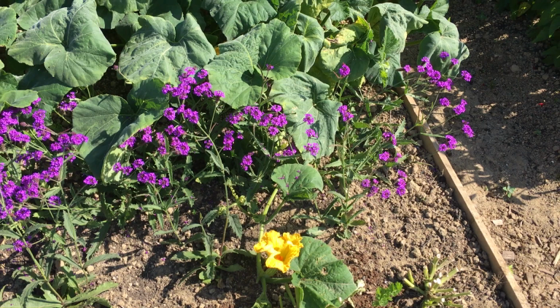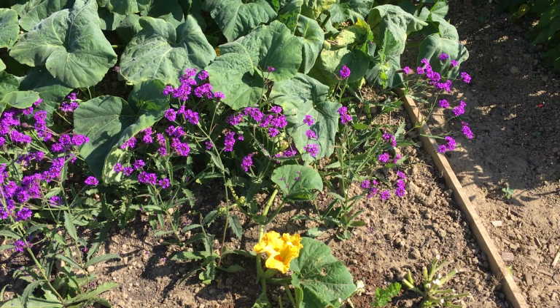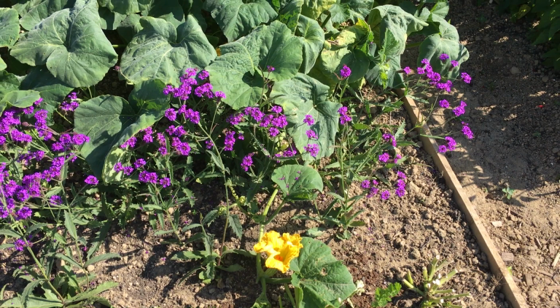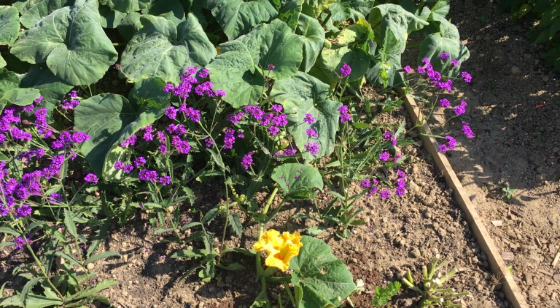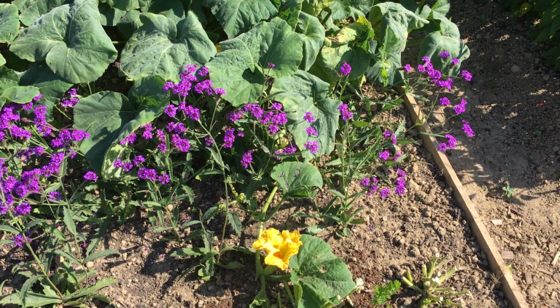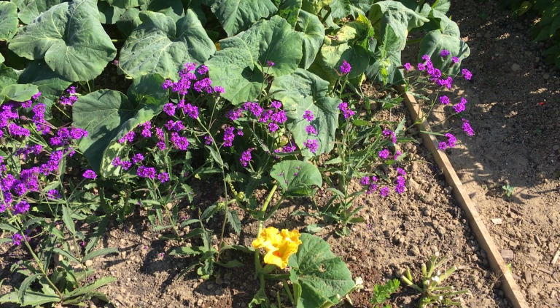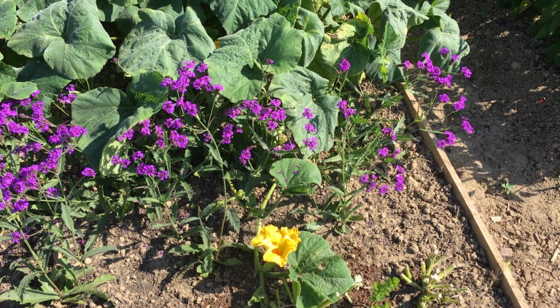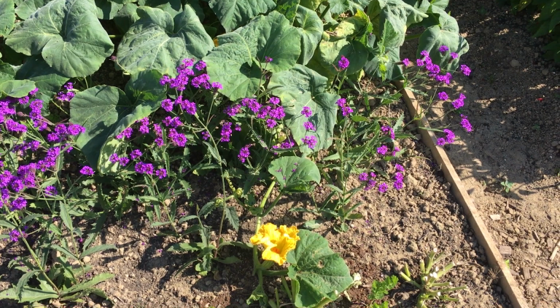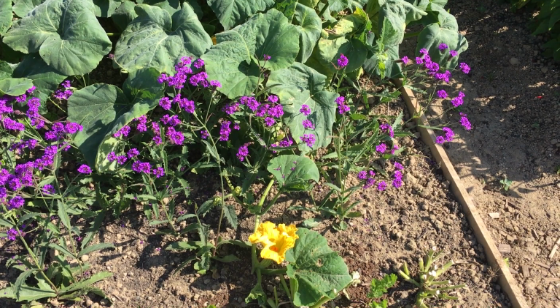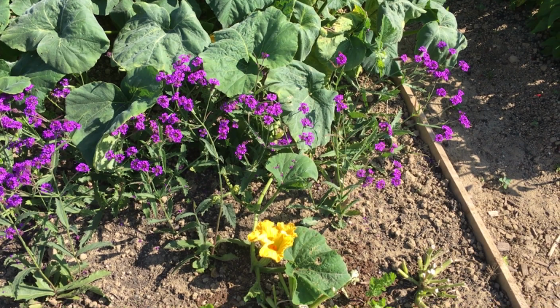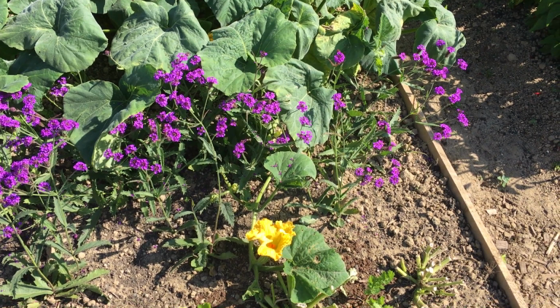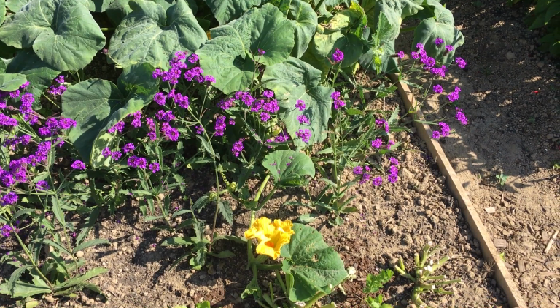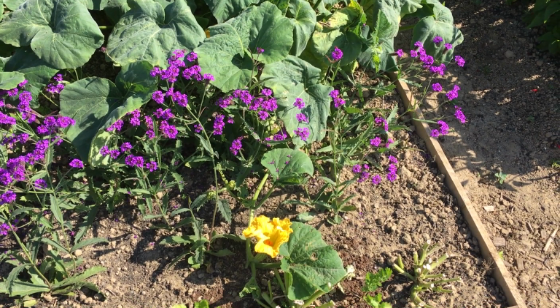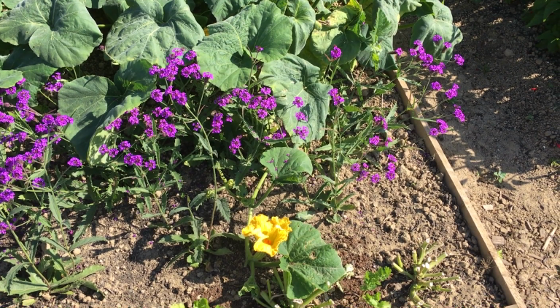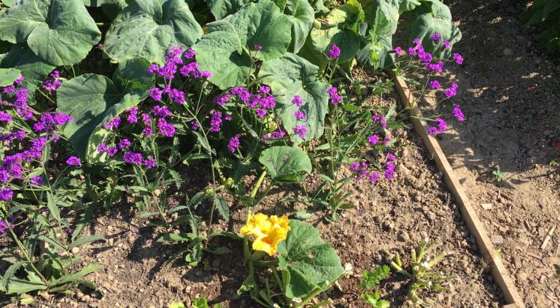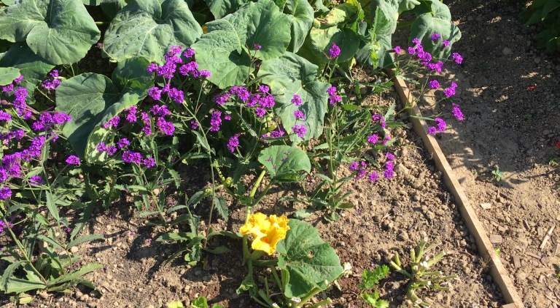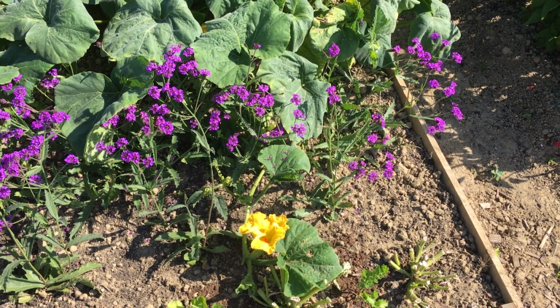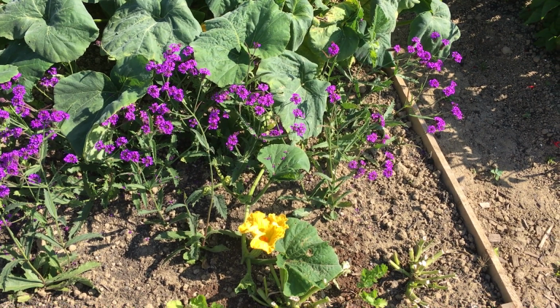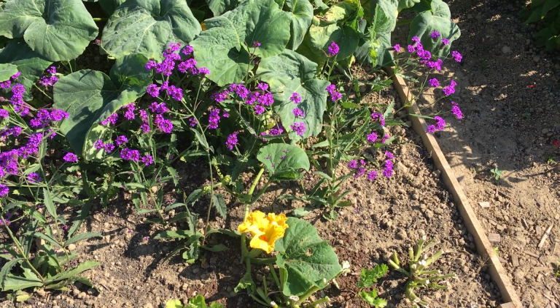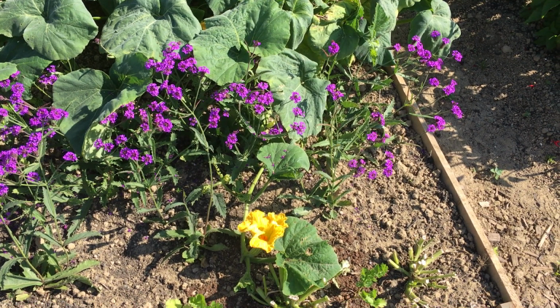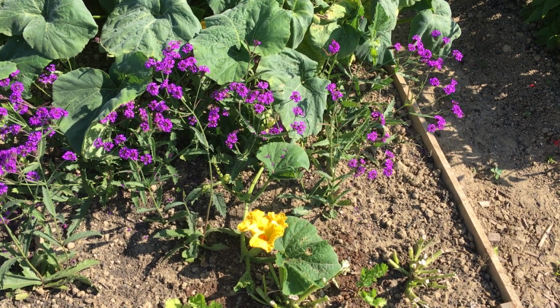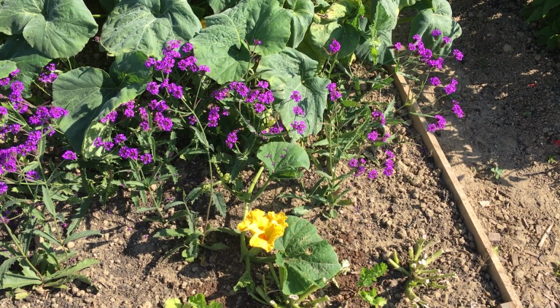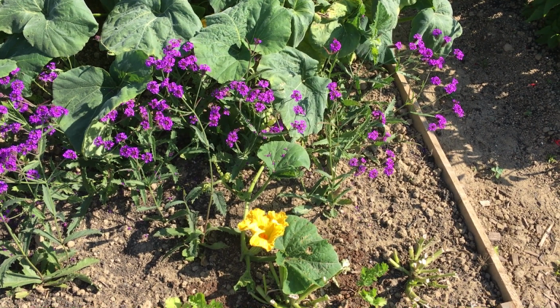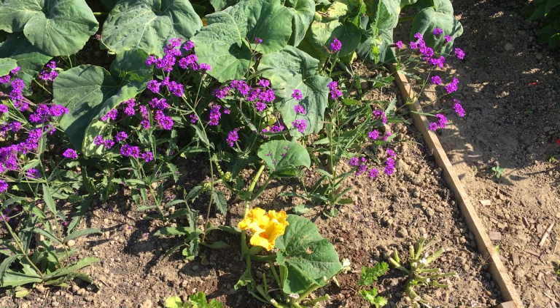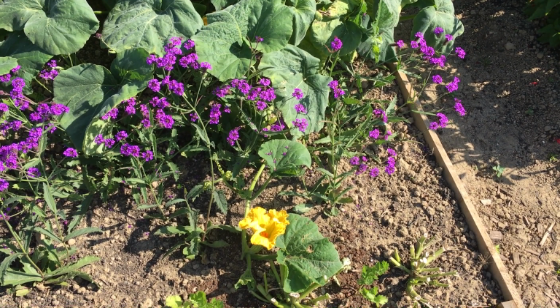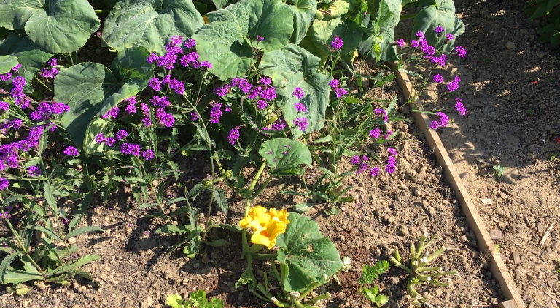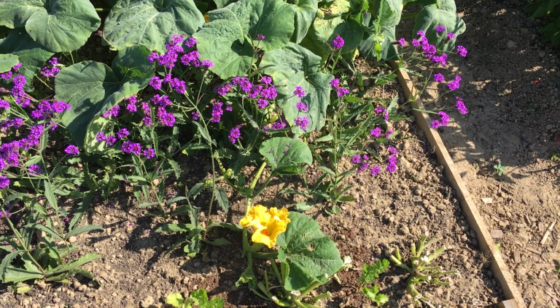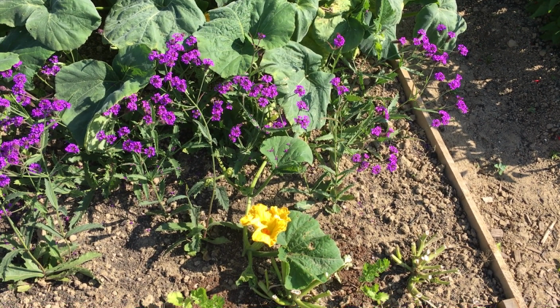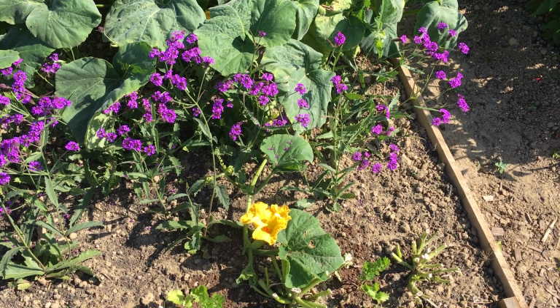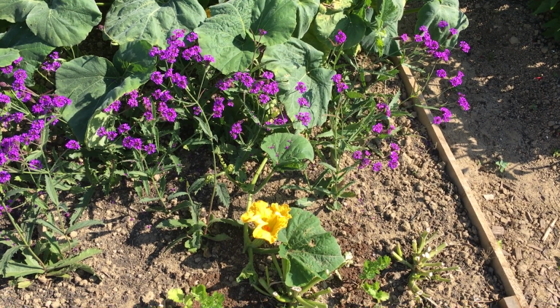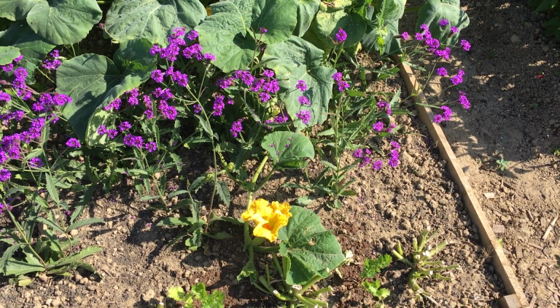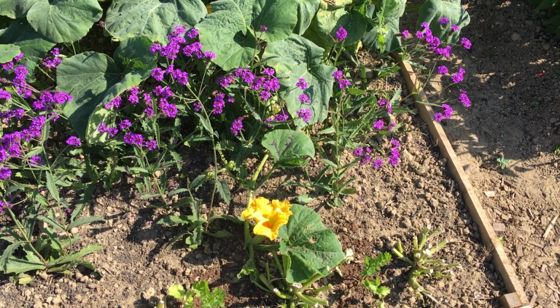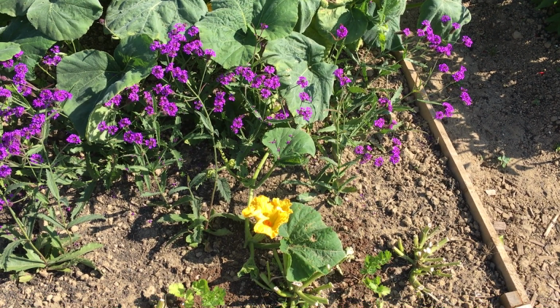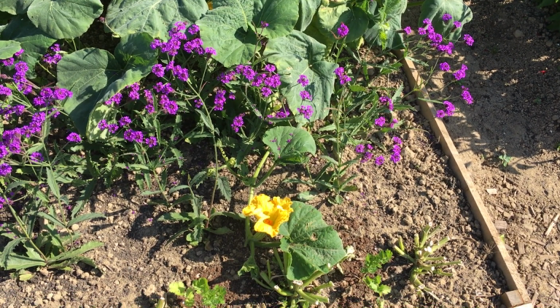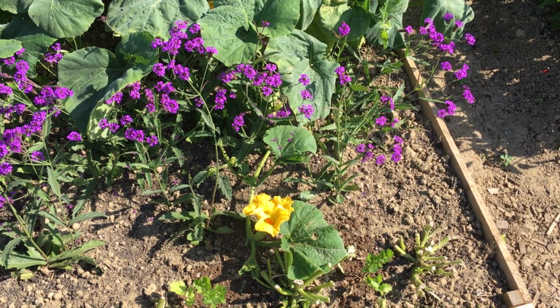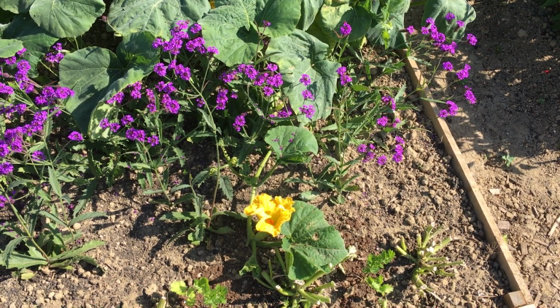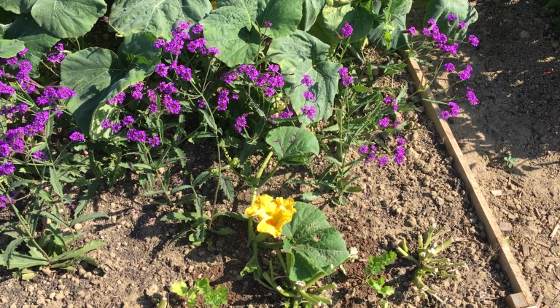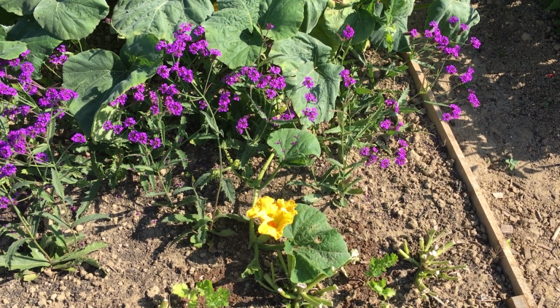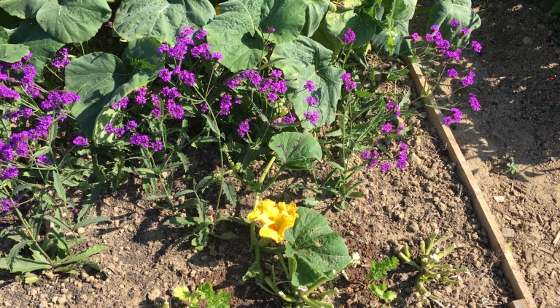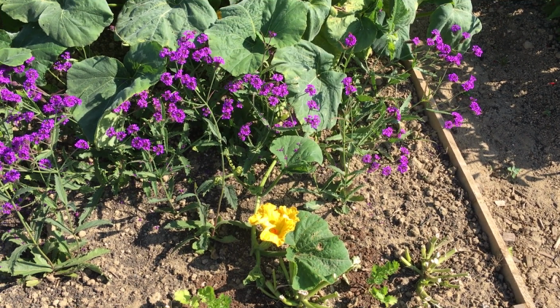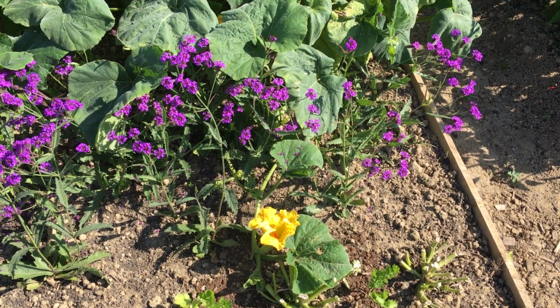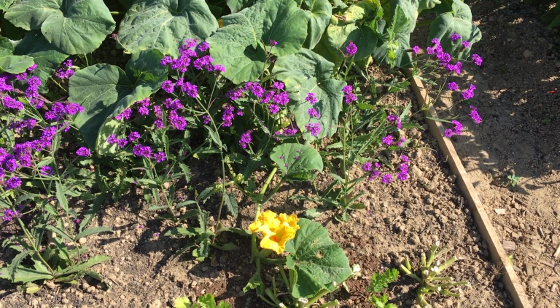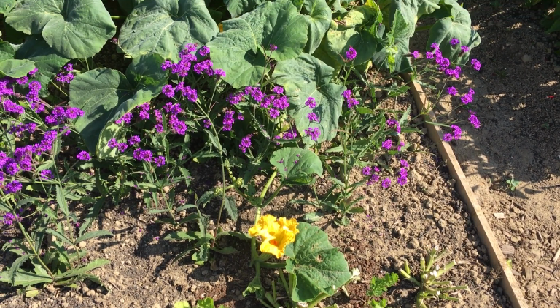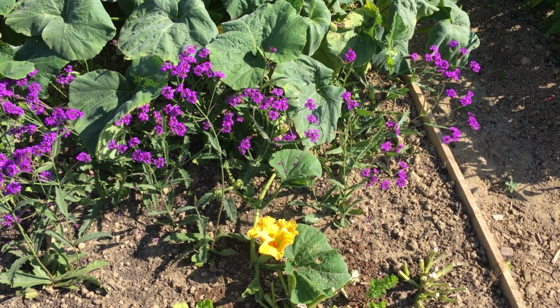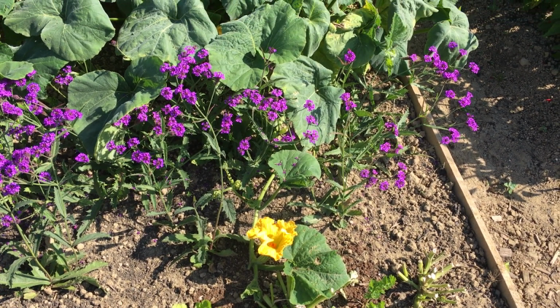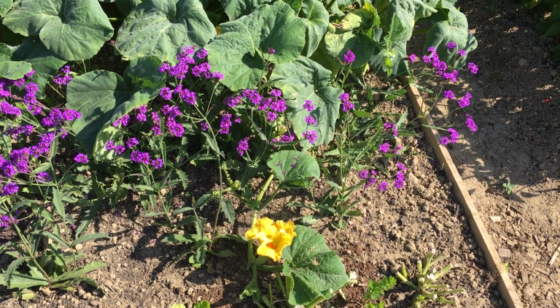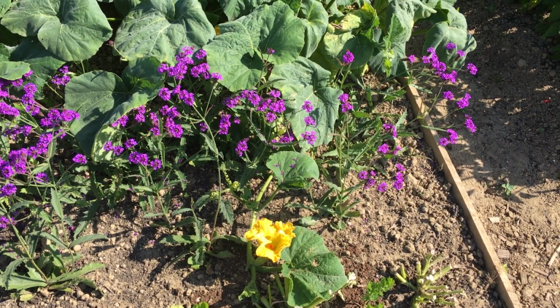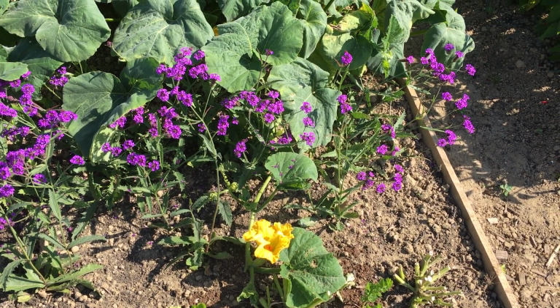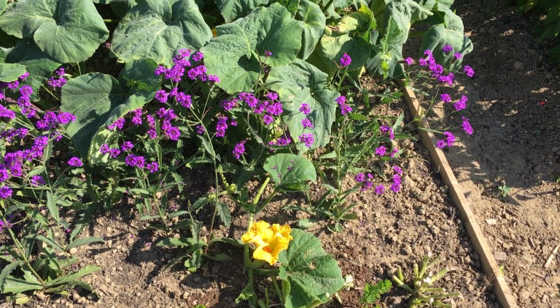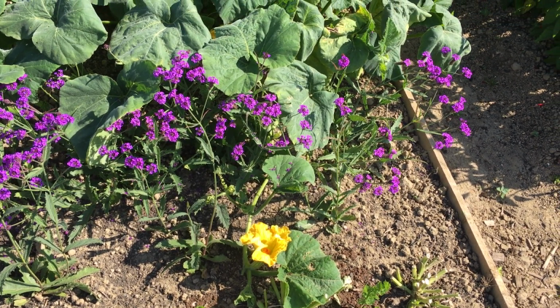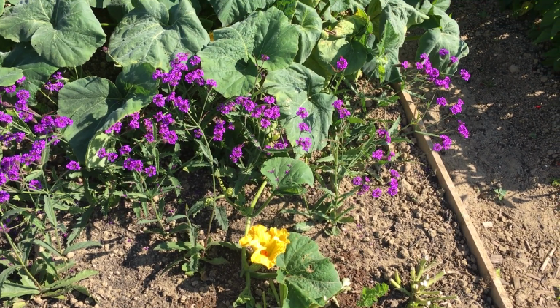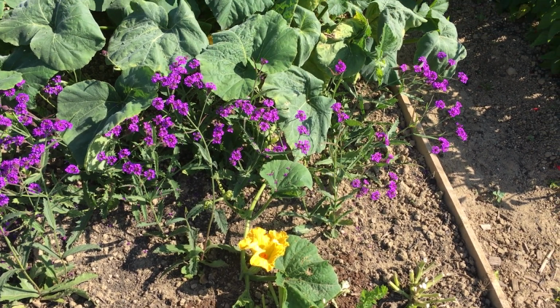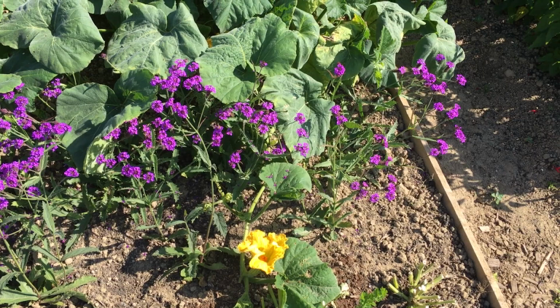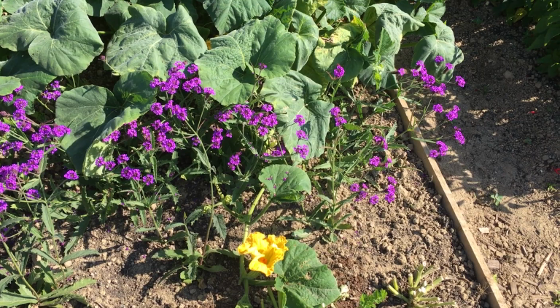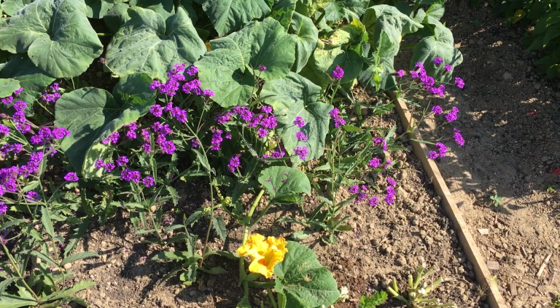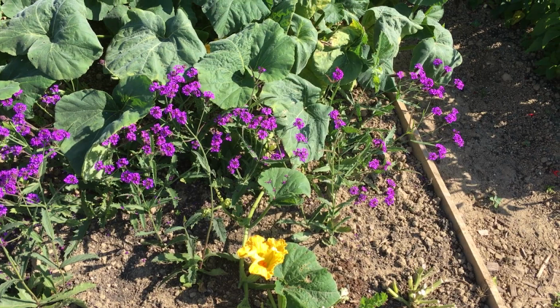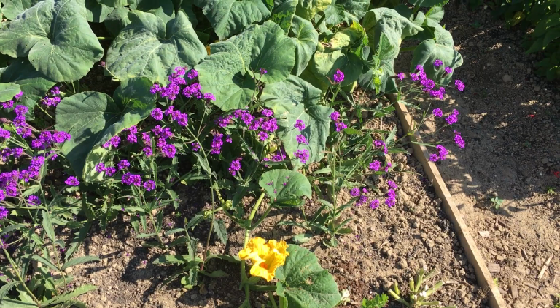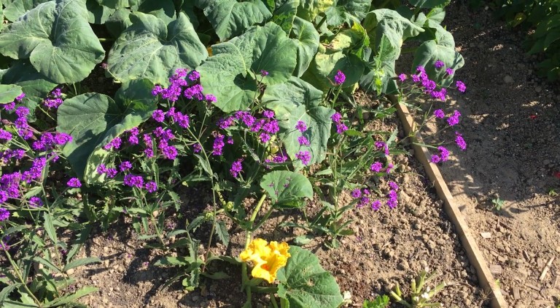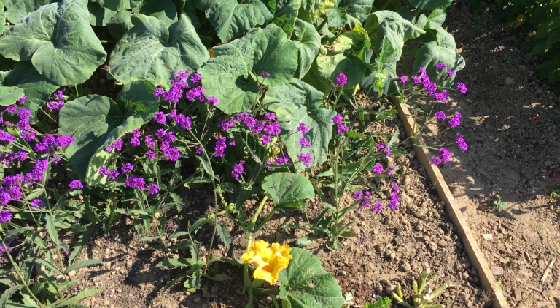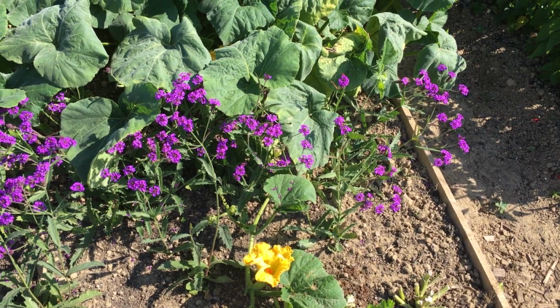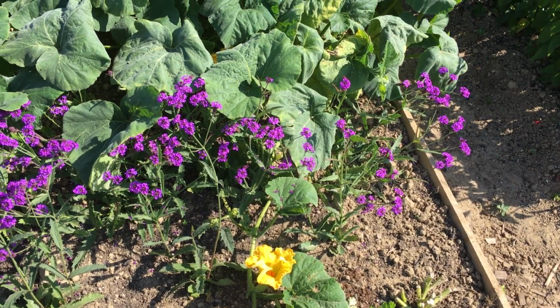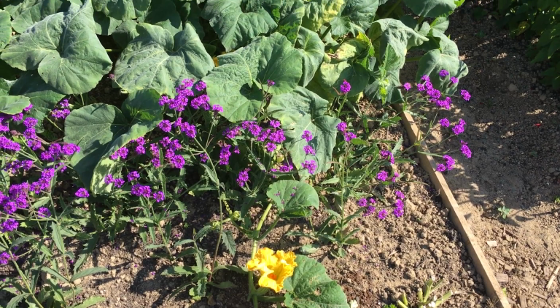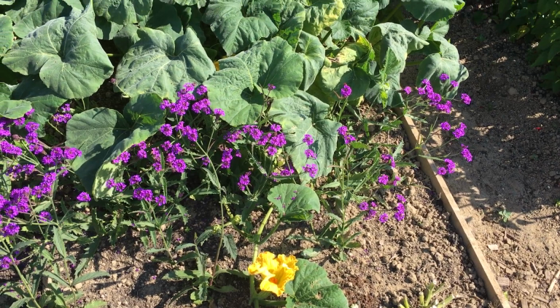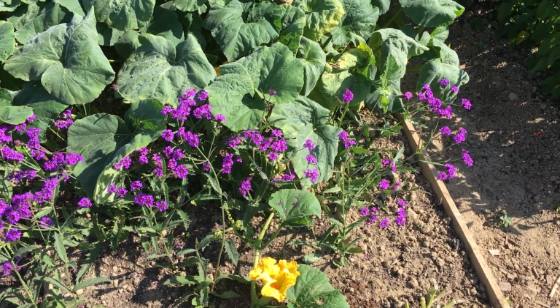It's Friday the 31st of July on plot 13. It's very hot and very dry.